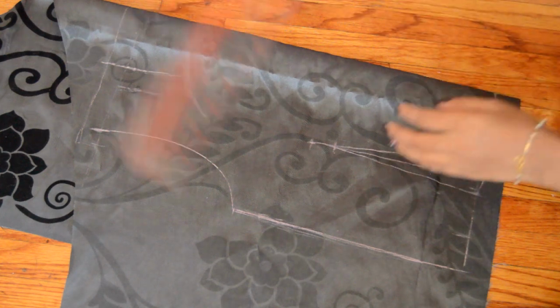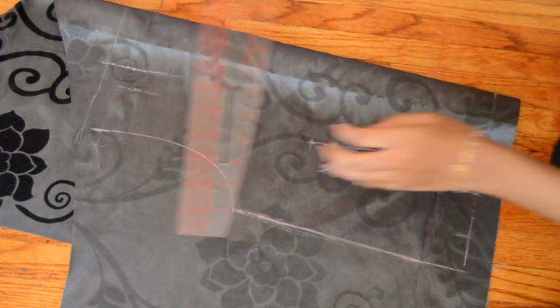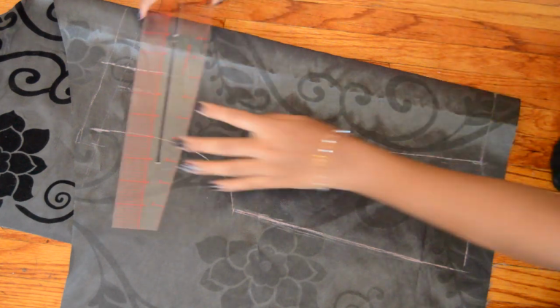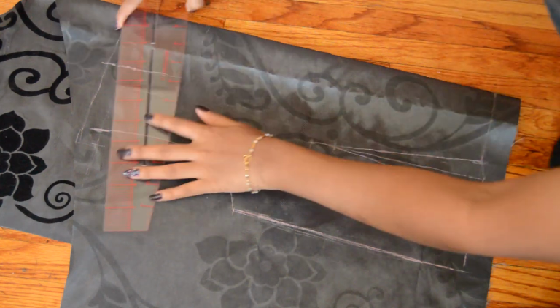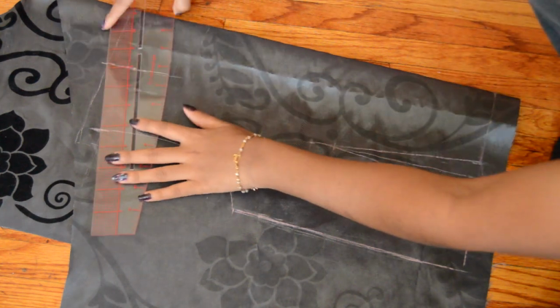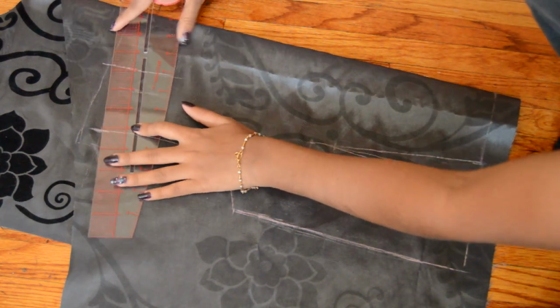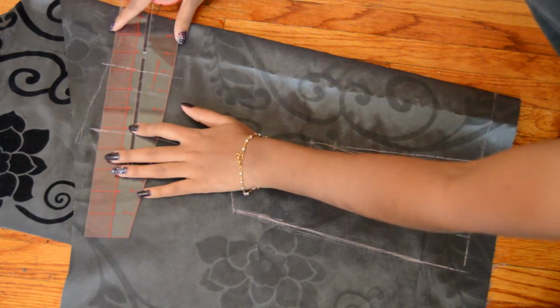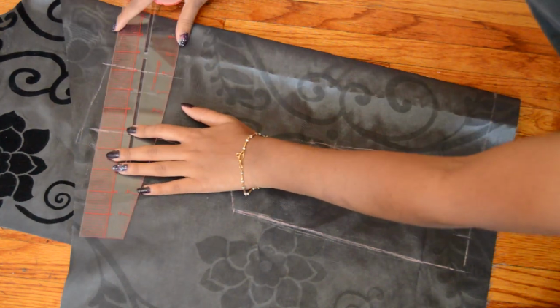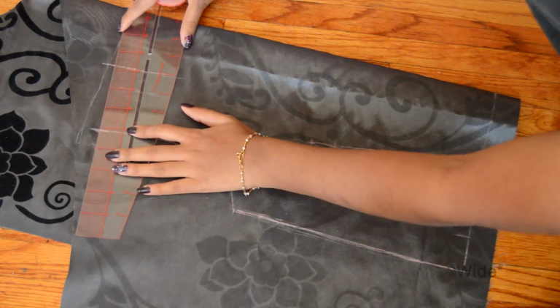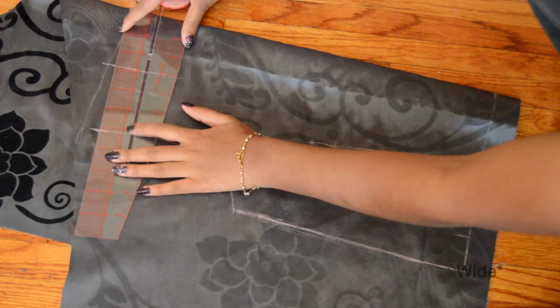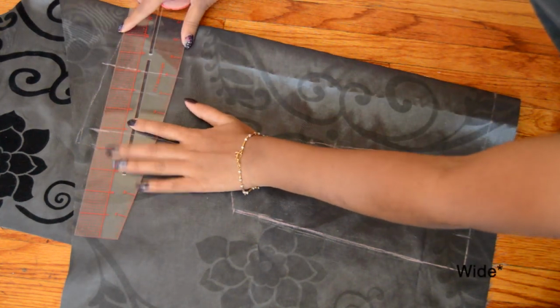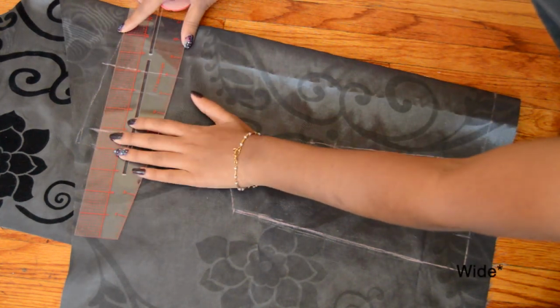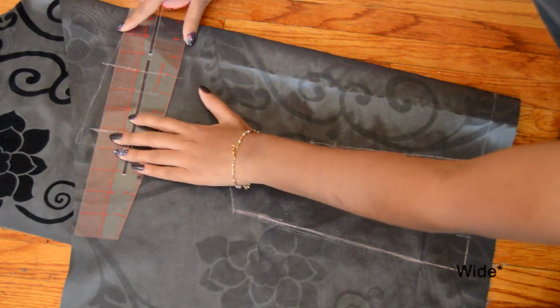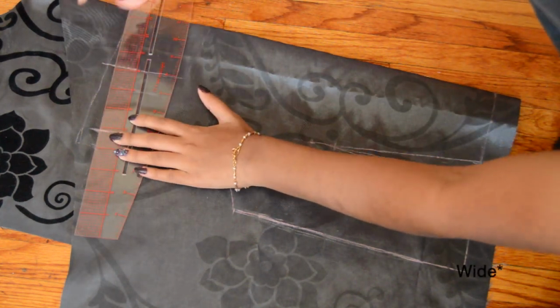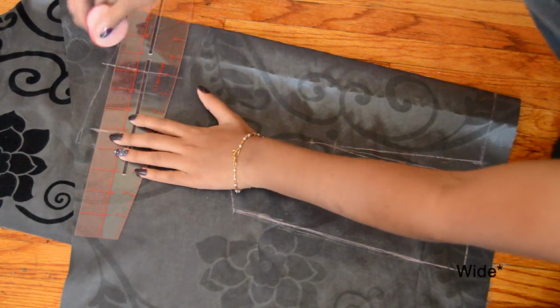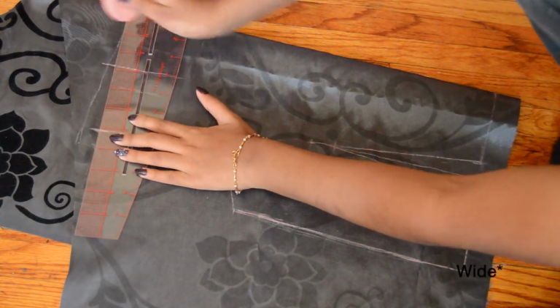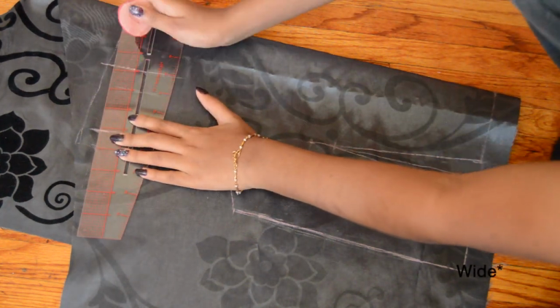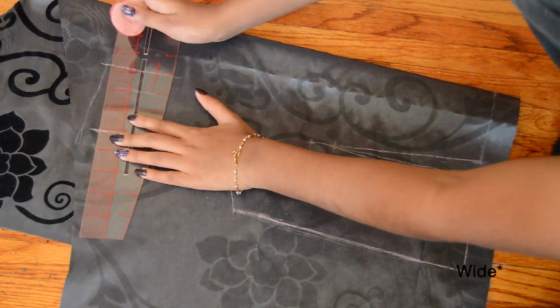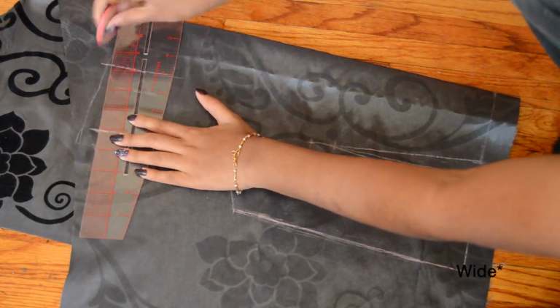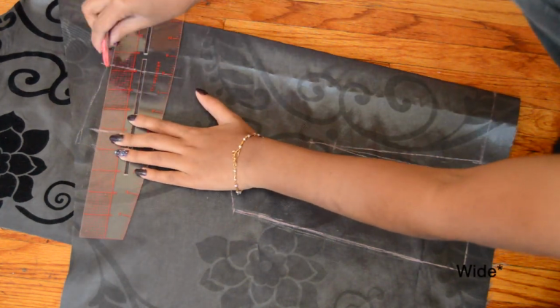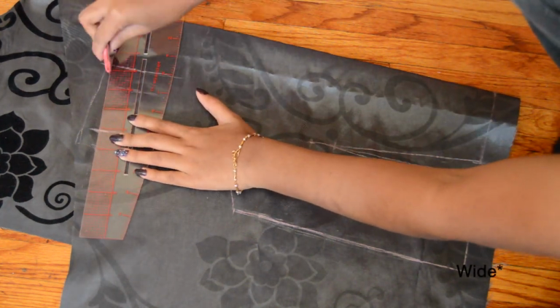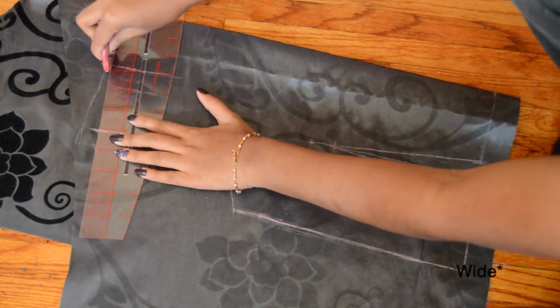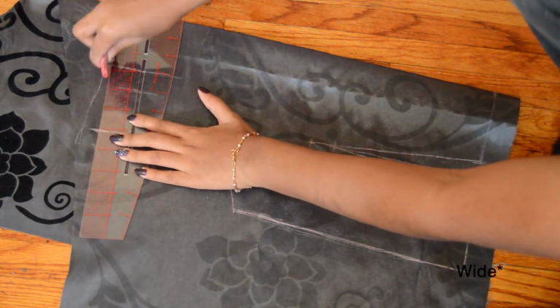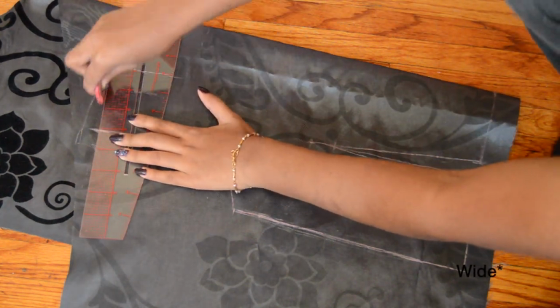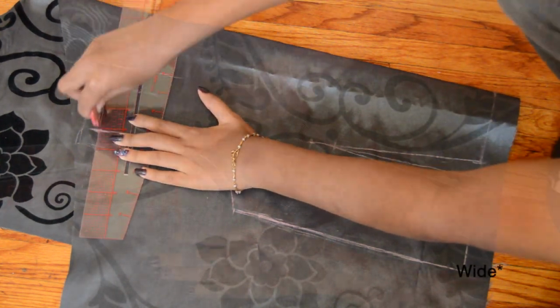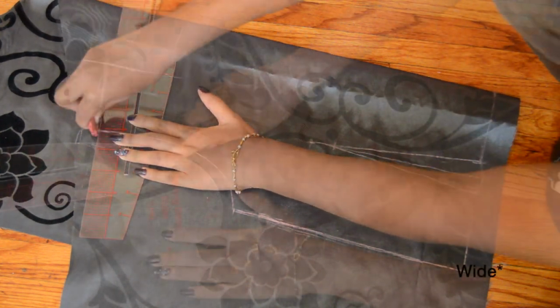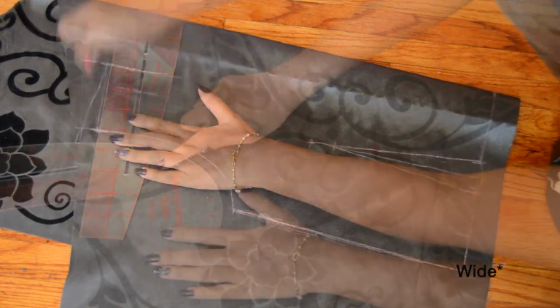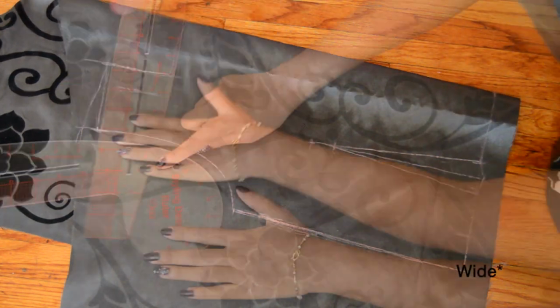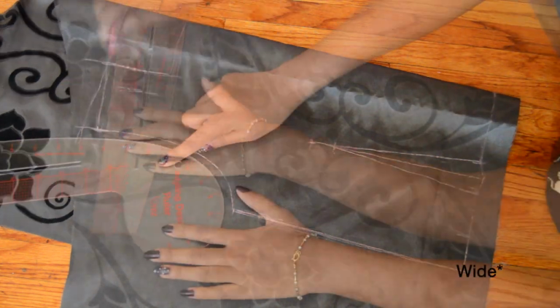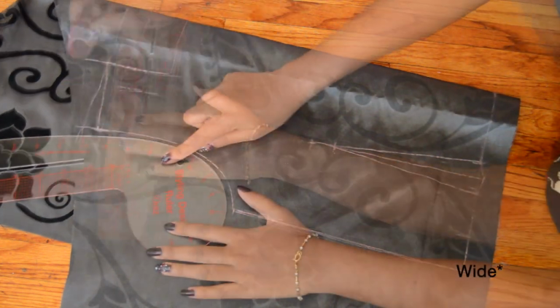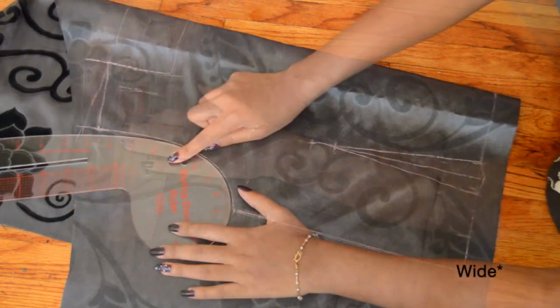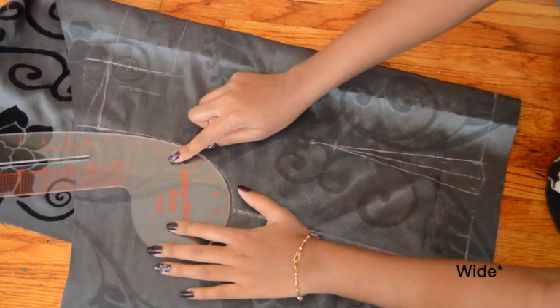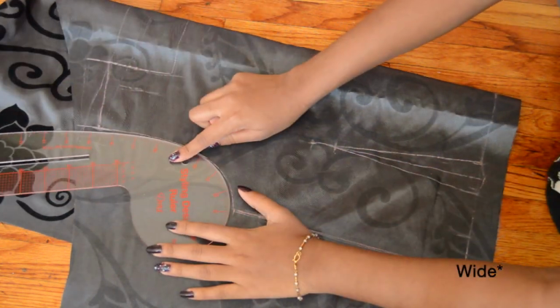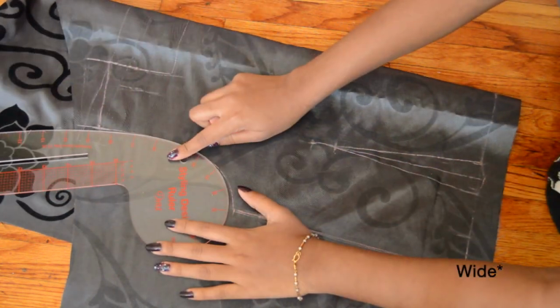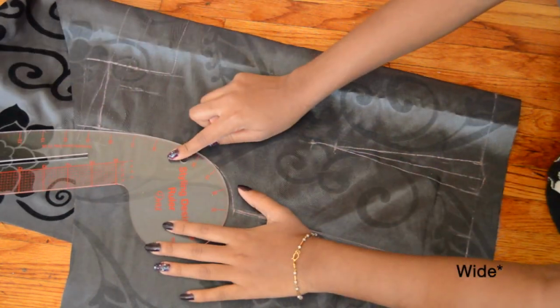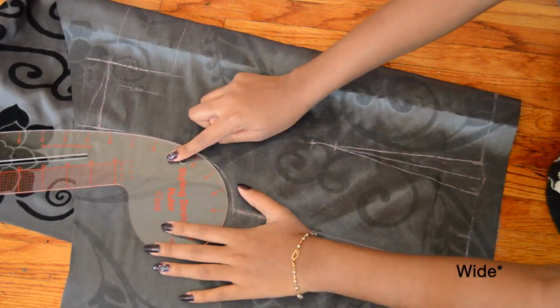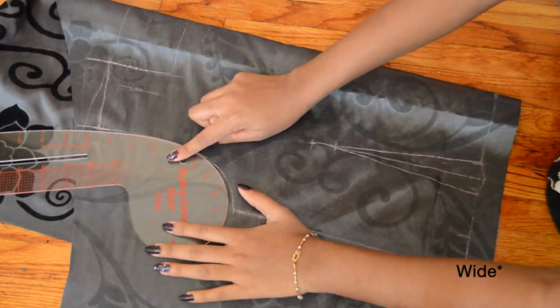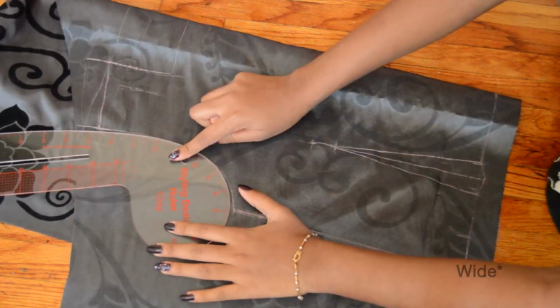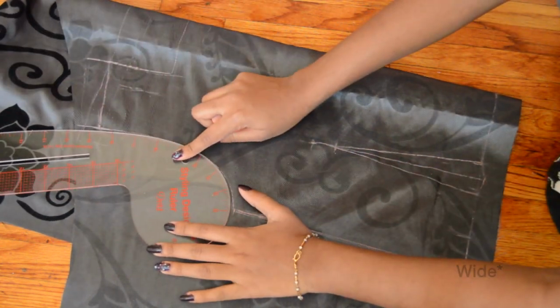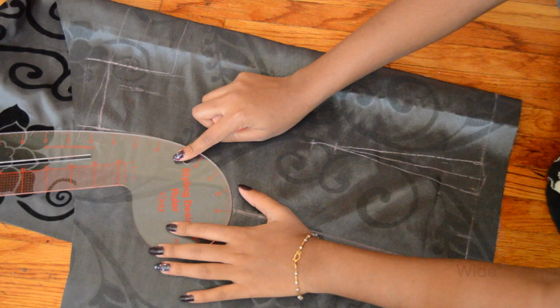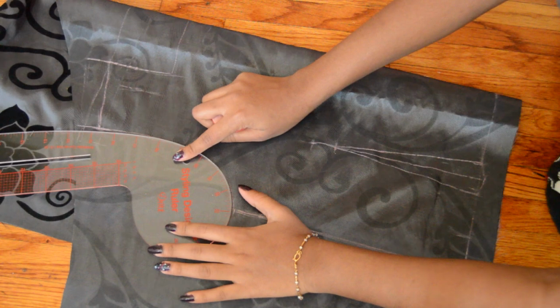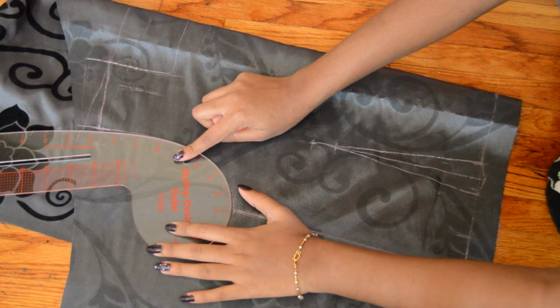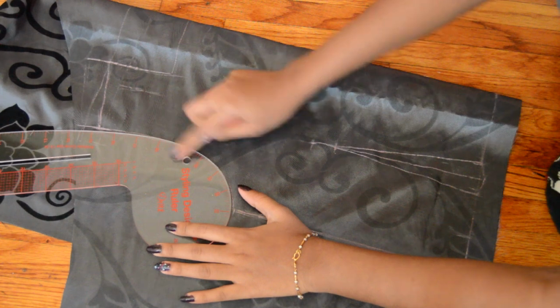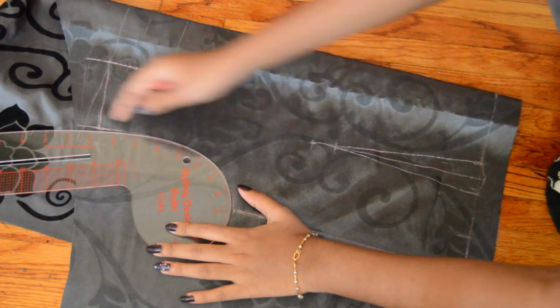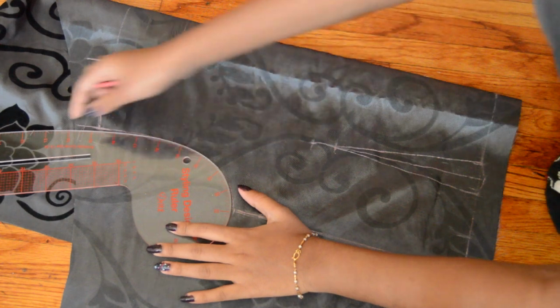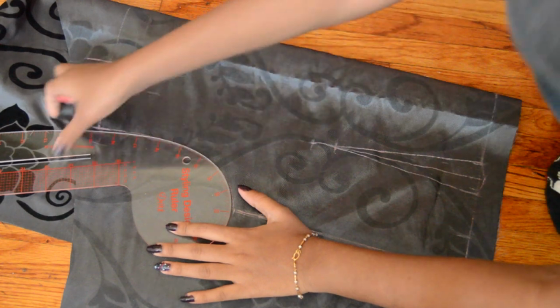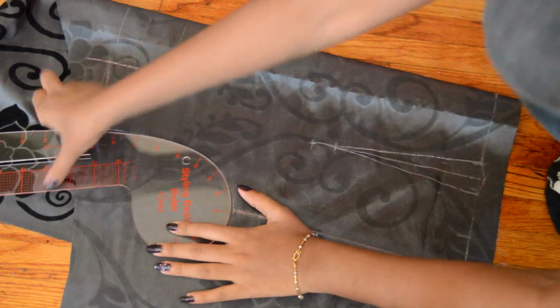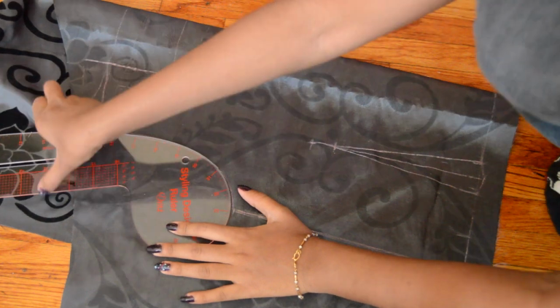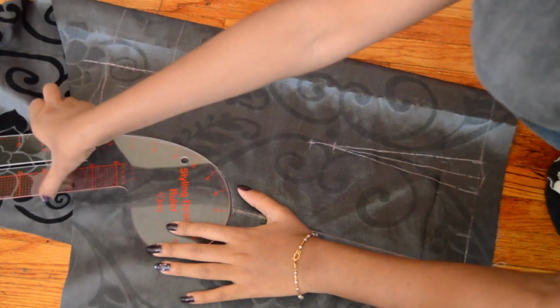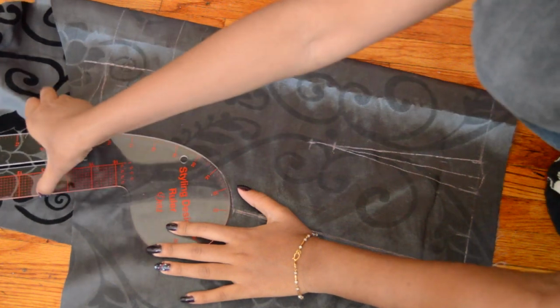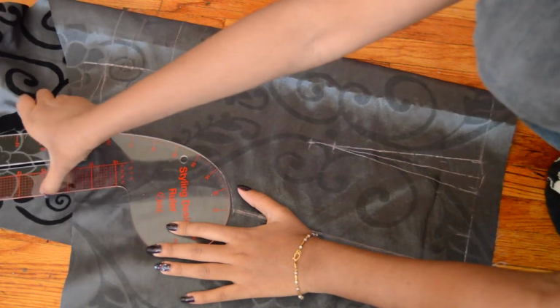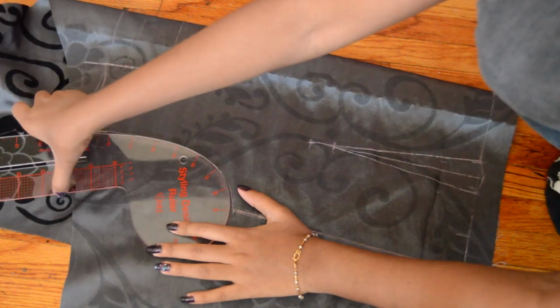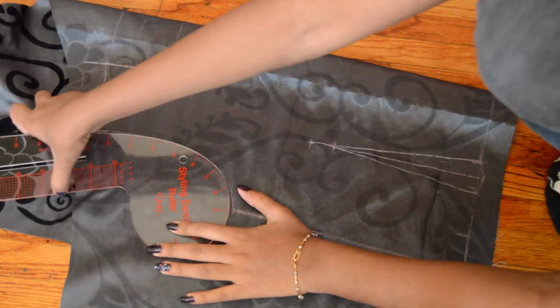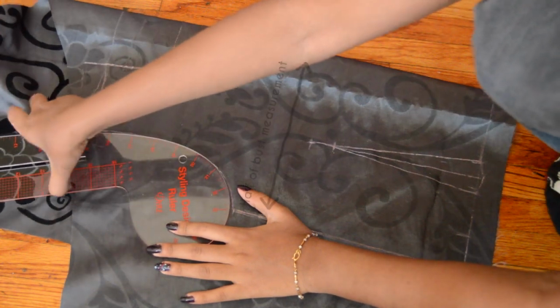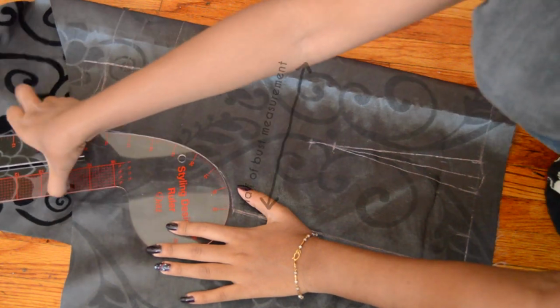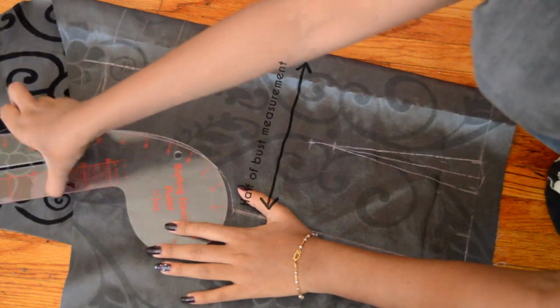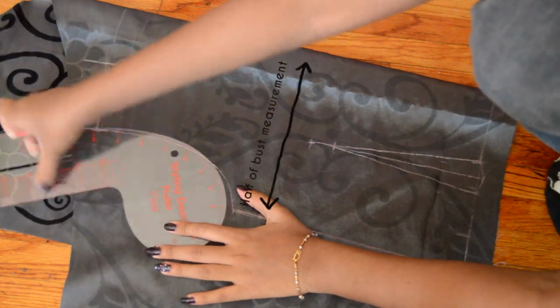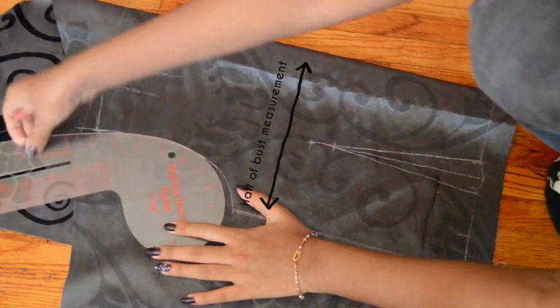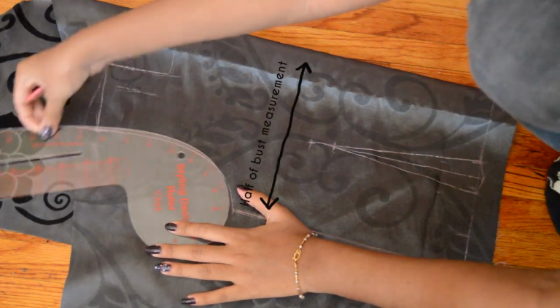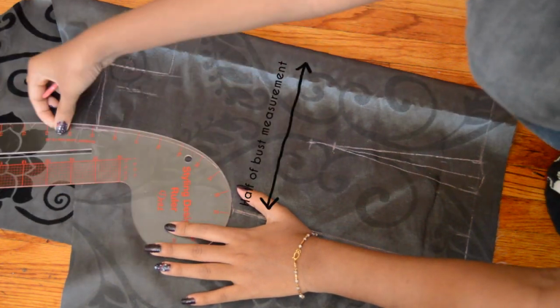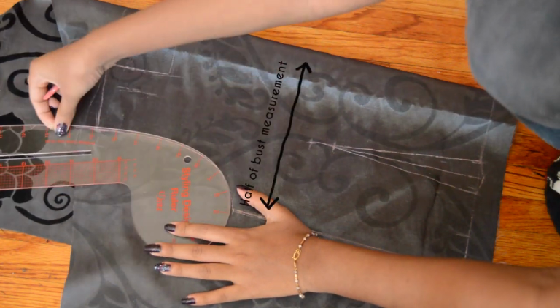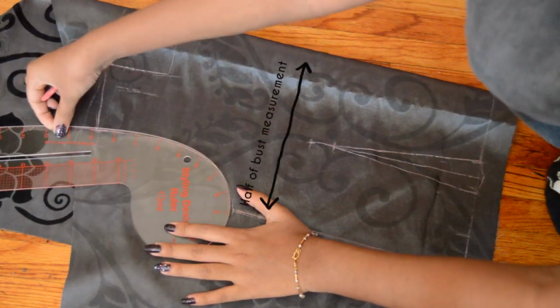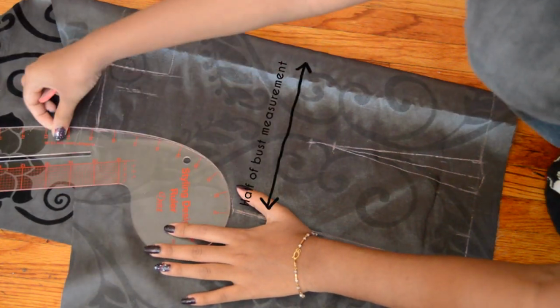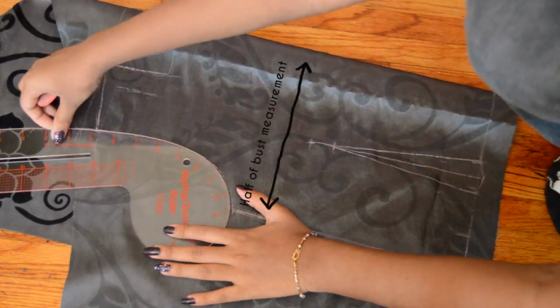For the bodice, my darts are about 2 inches long. I actually tried on the bodice later on and fixed the darts with pins depending on the fit.